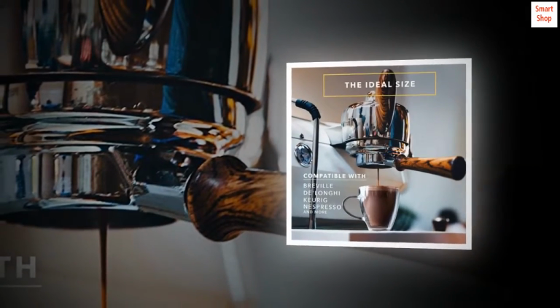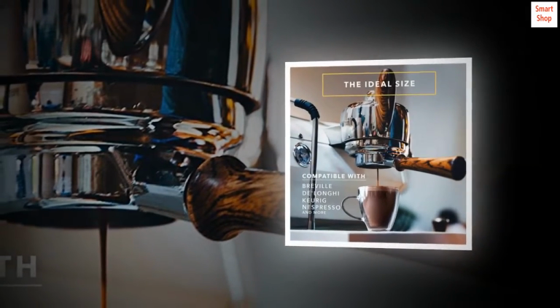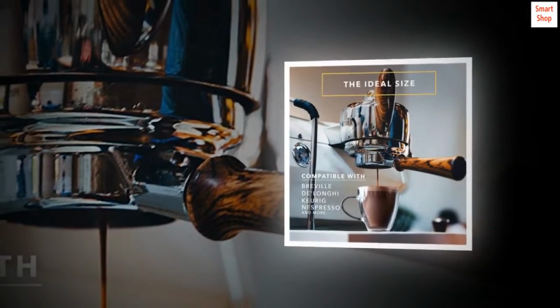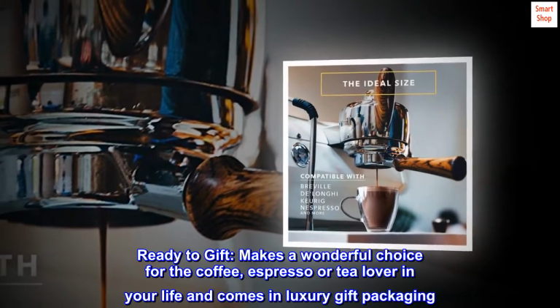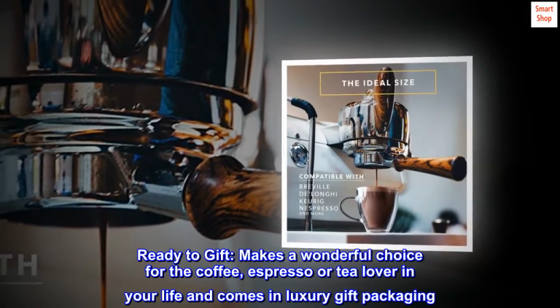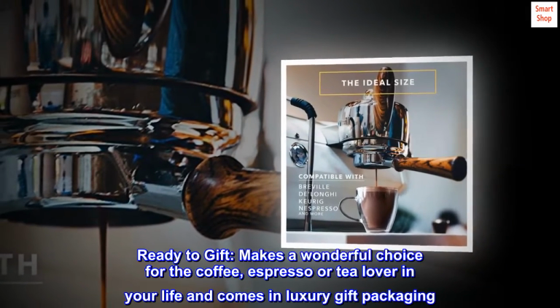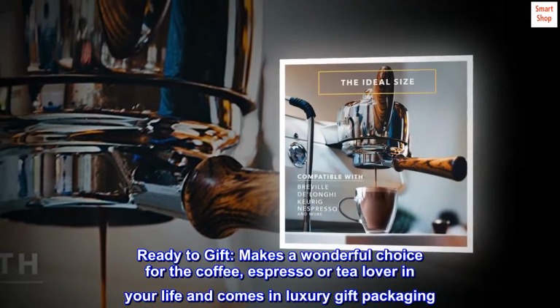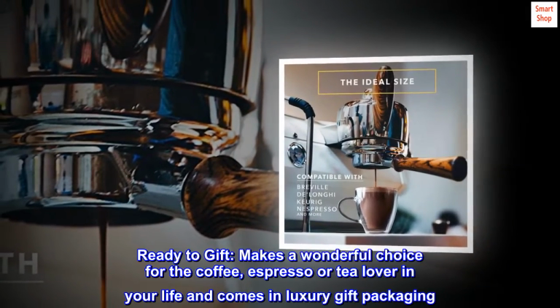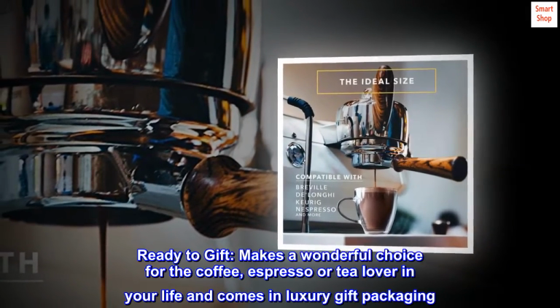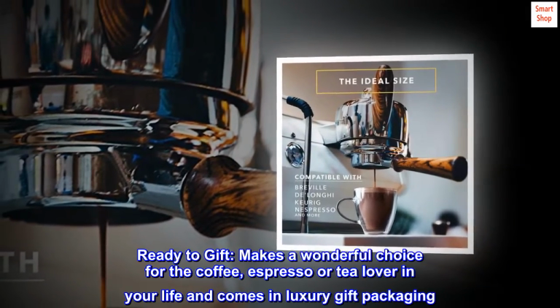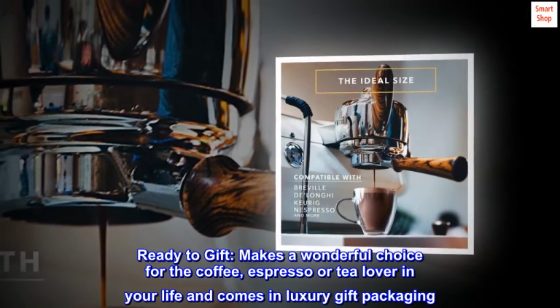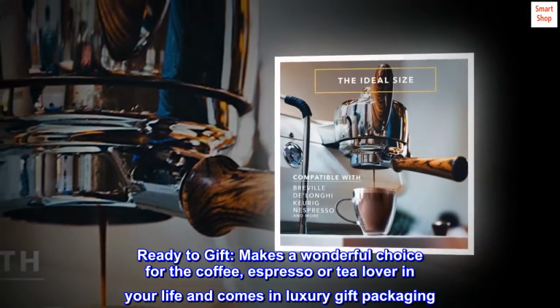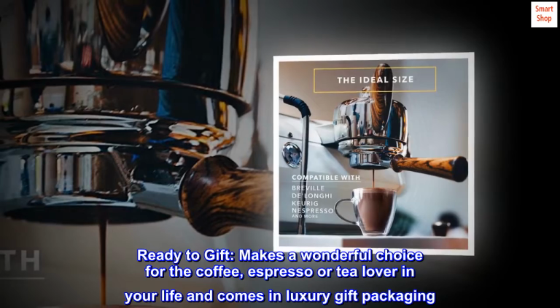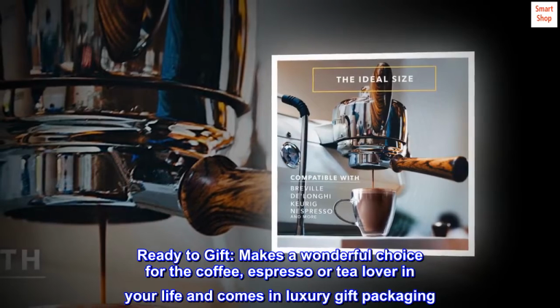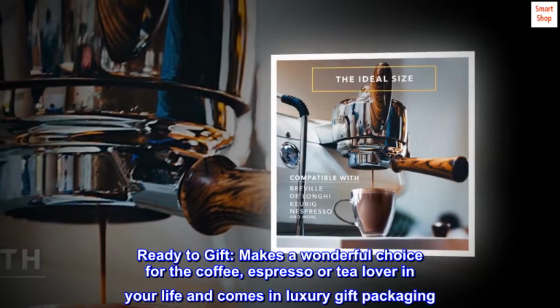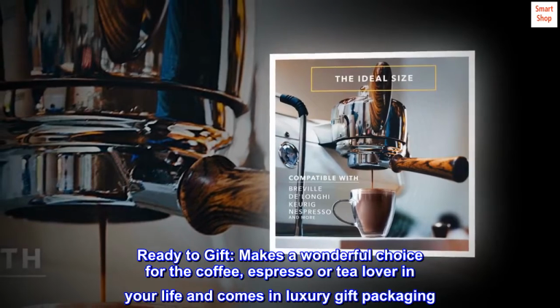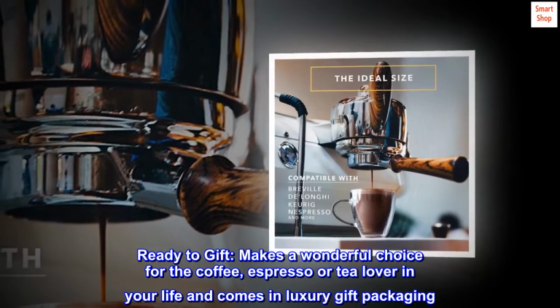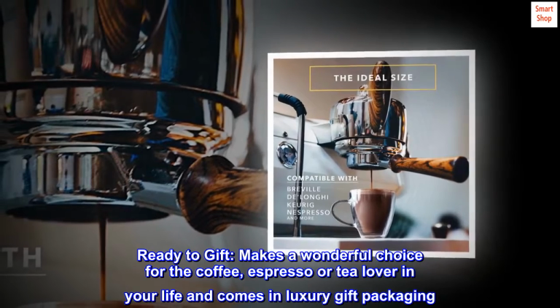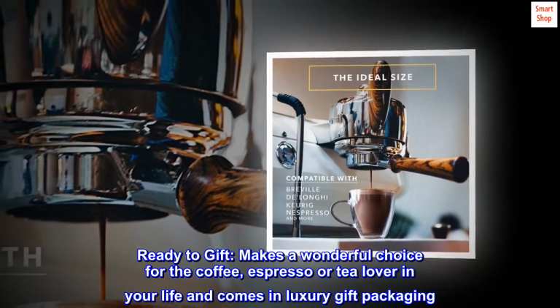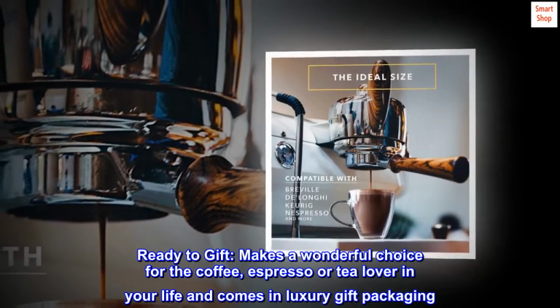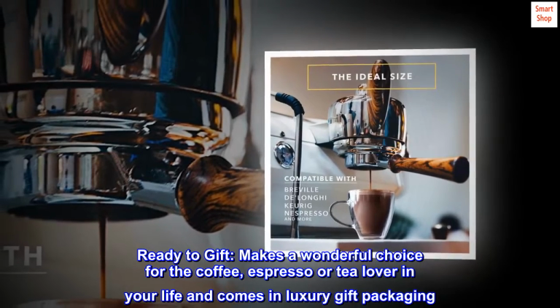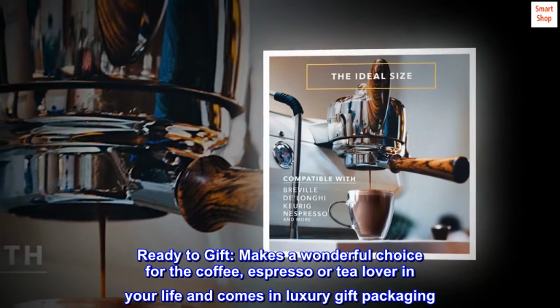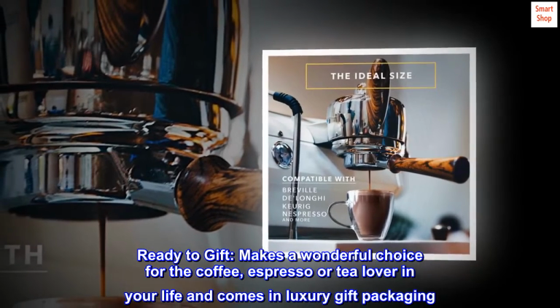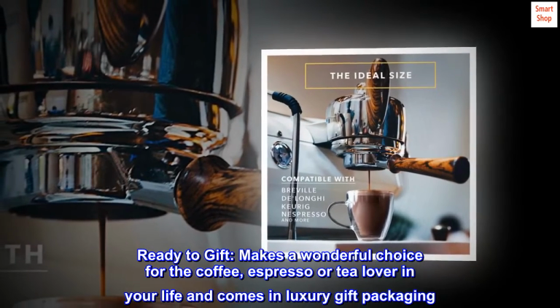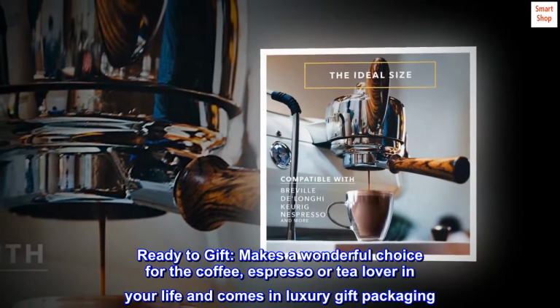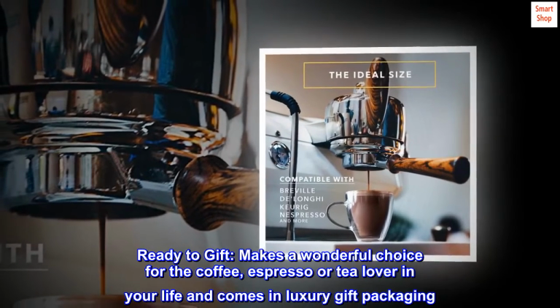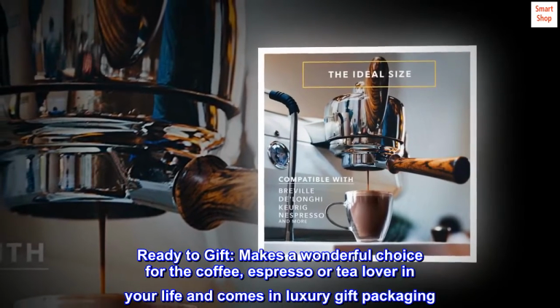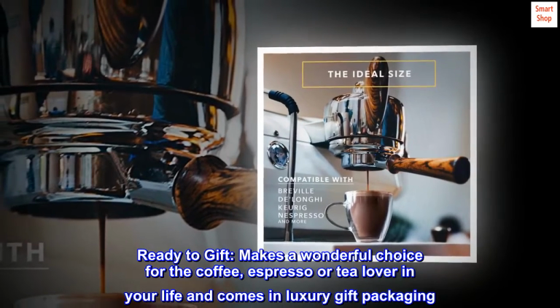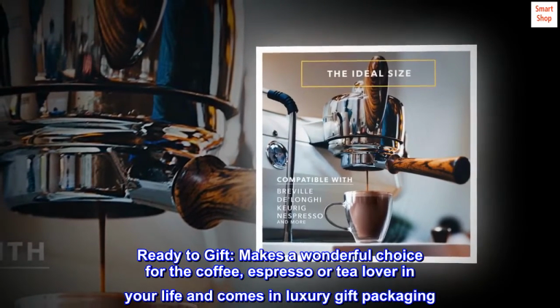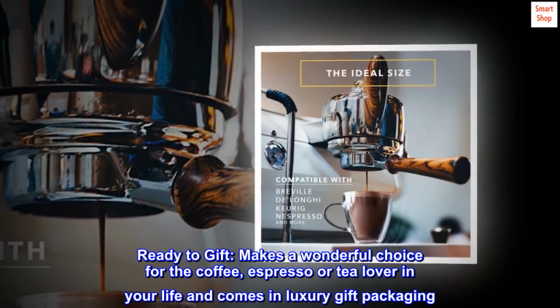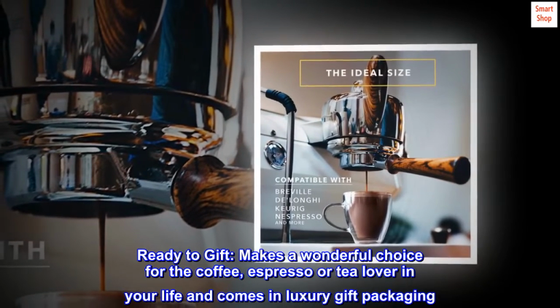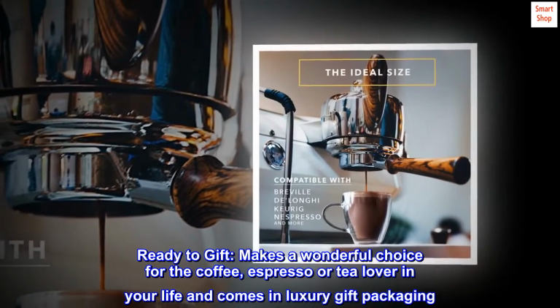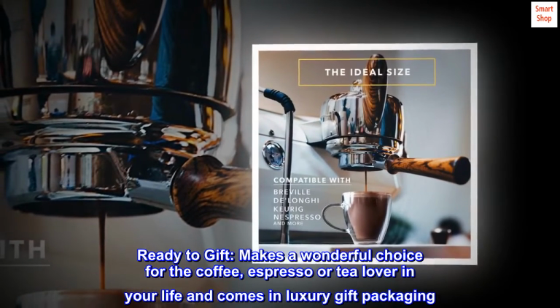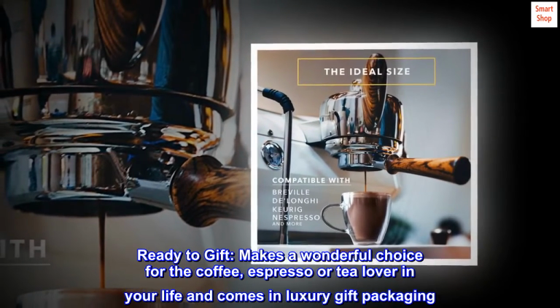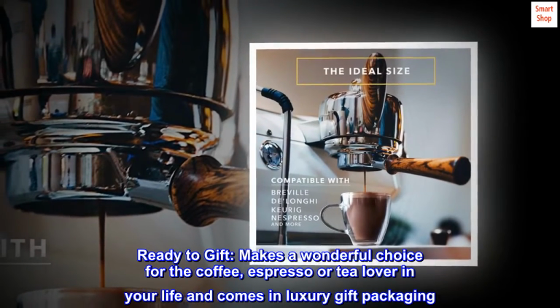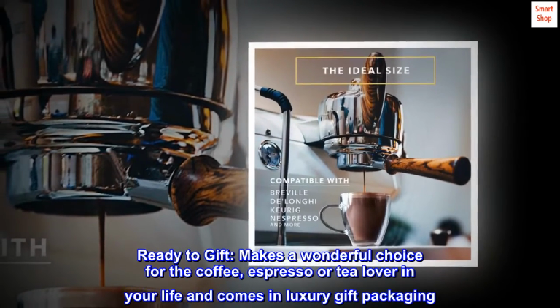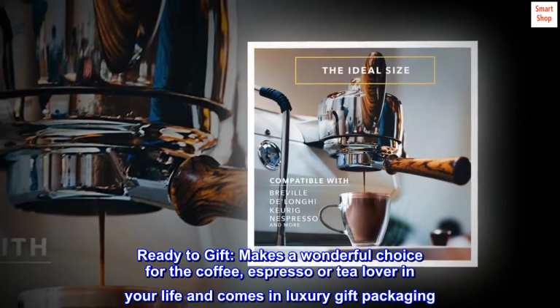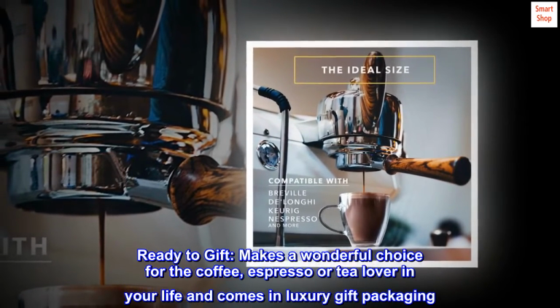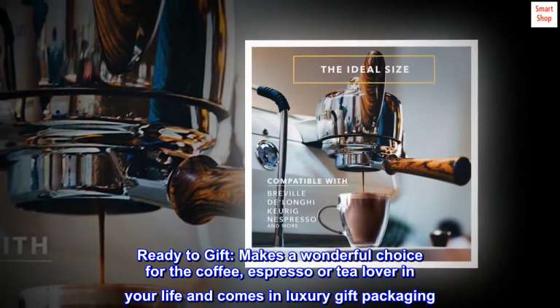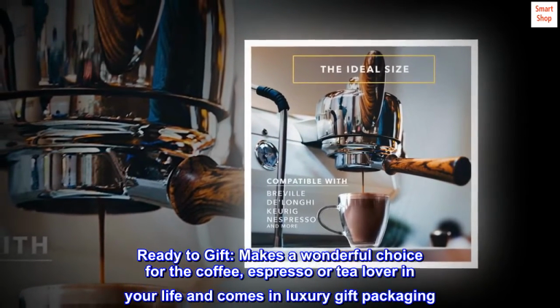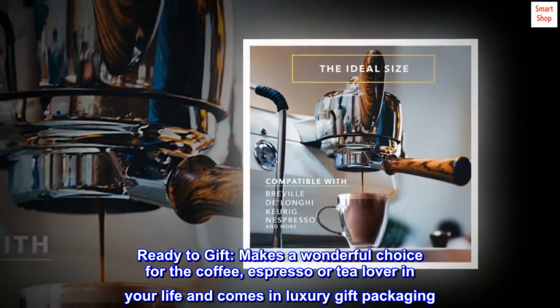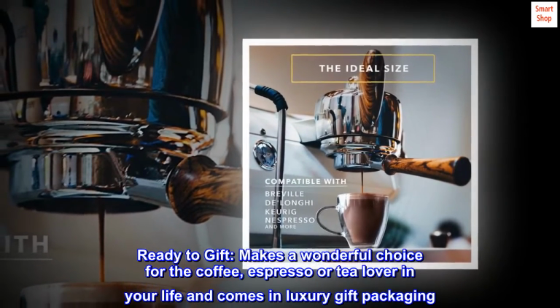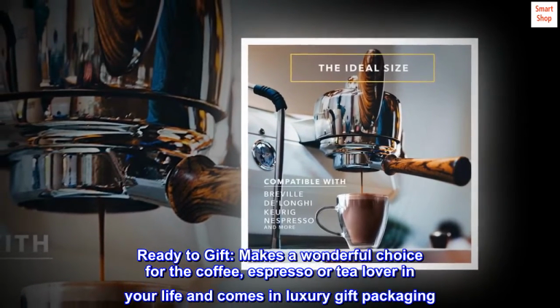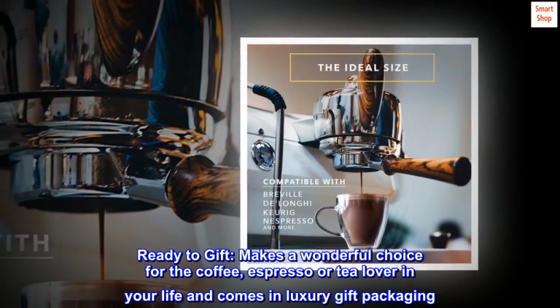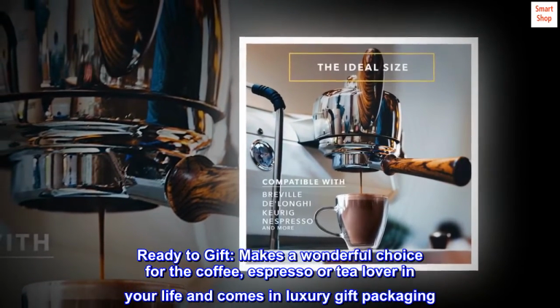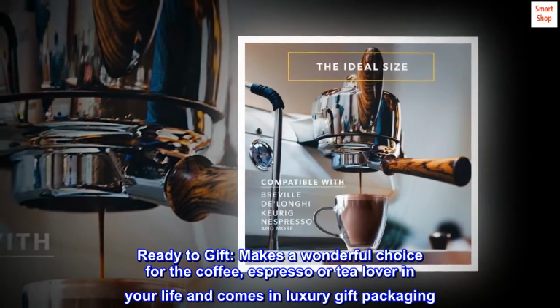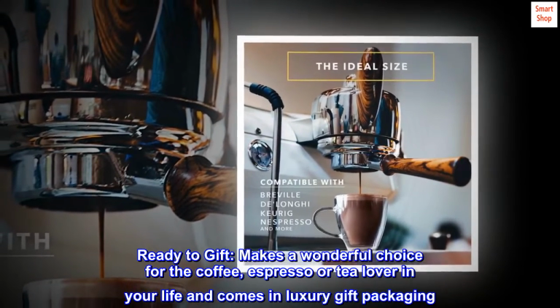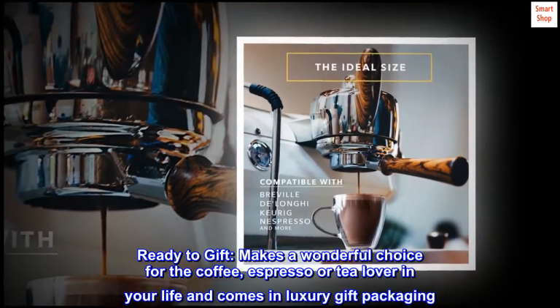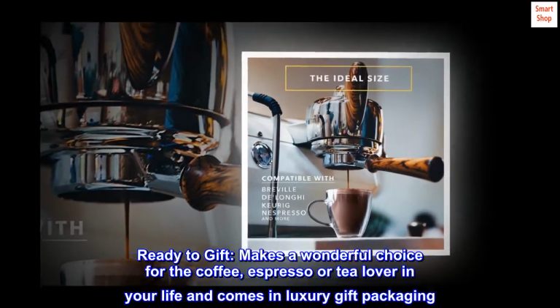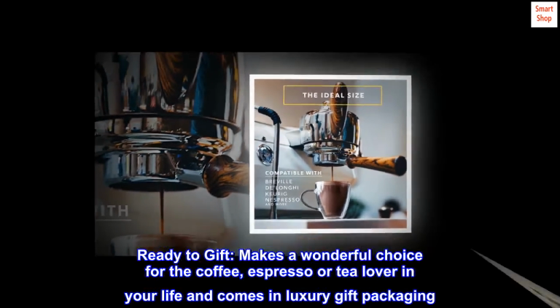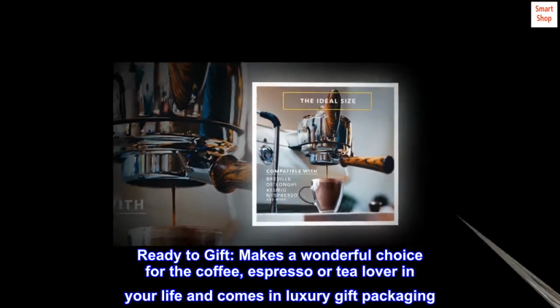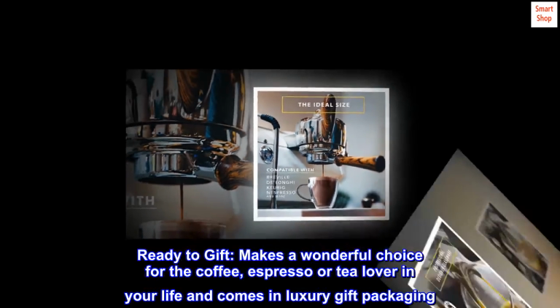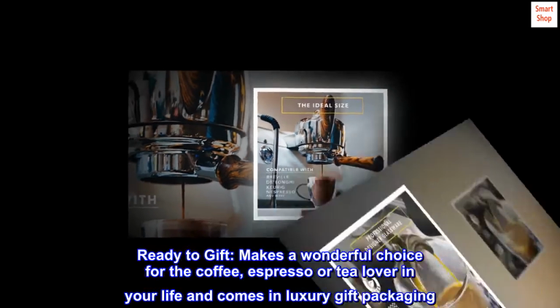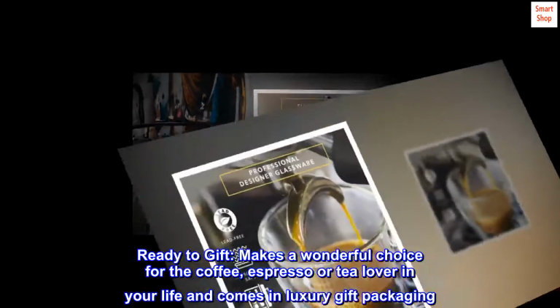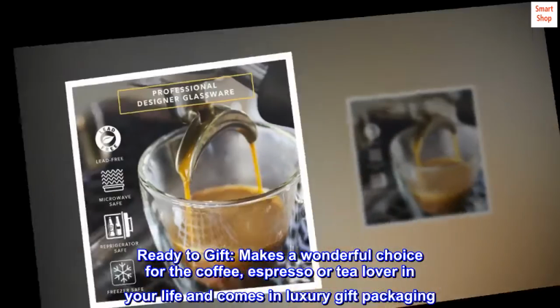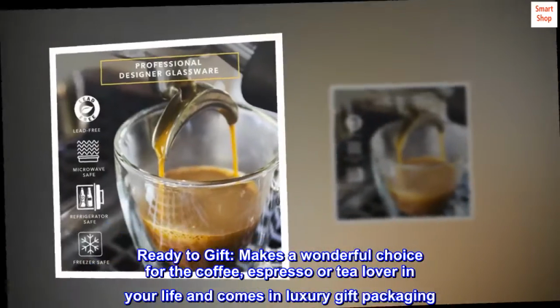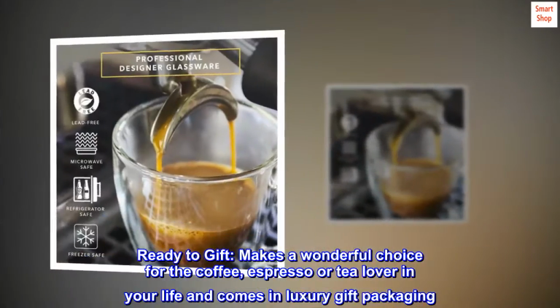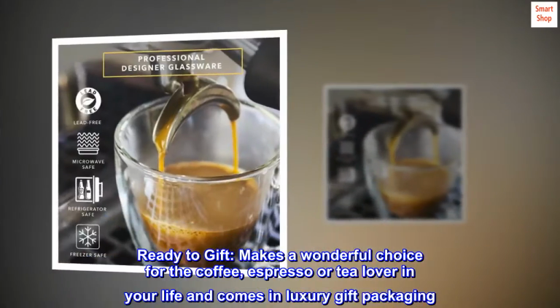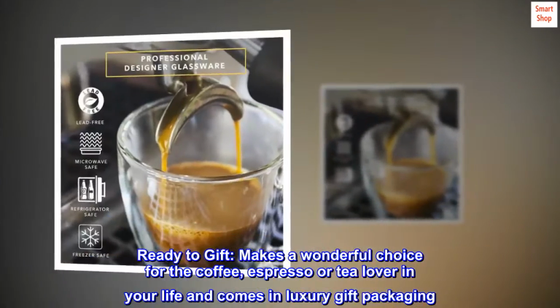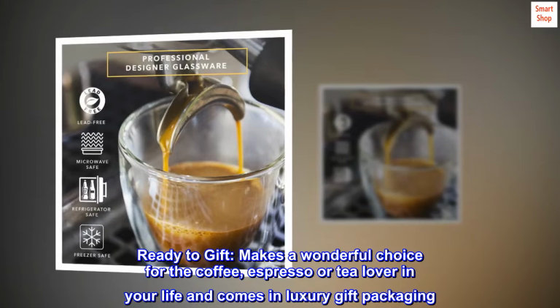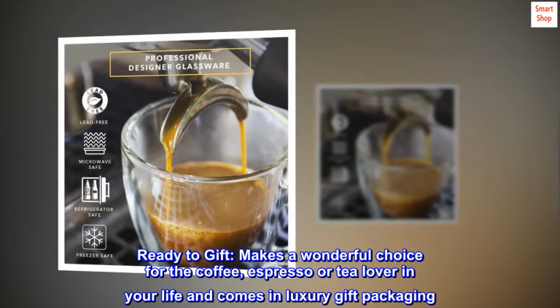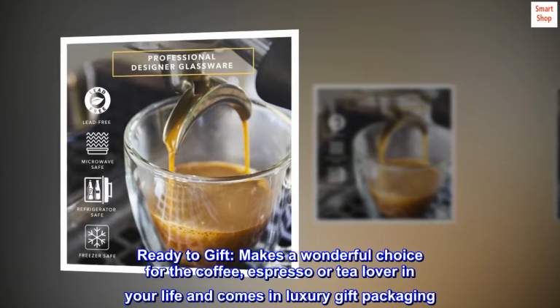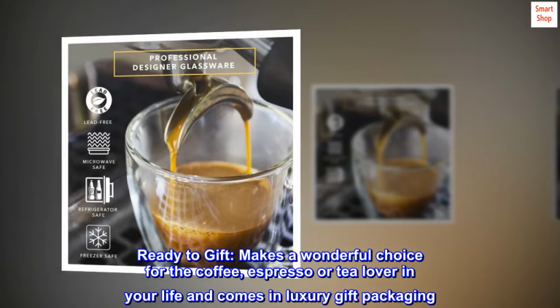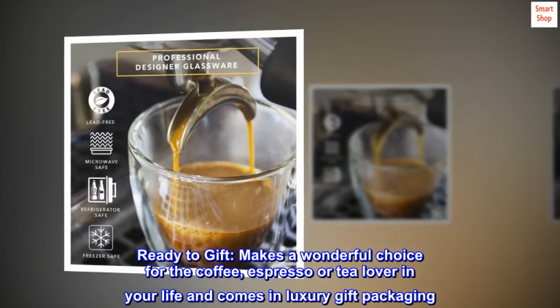Ready to gift. Makes a wonderful choice for the coffee, espresso, or tea lover in your life and comes in luxury gift packaging.